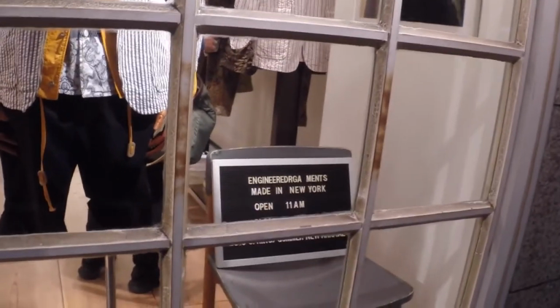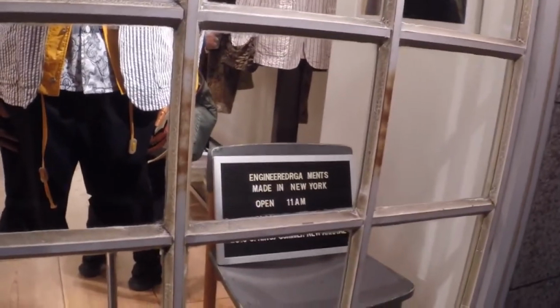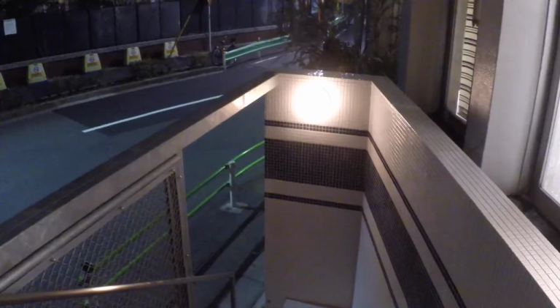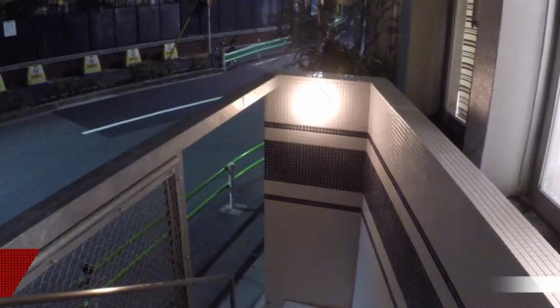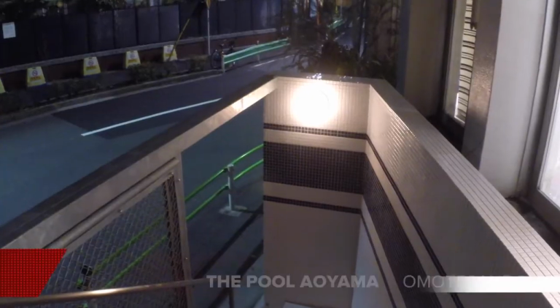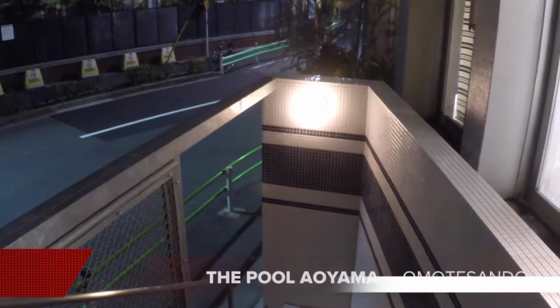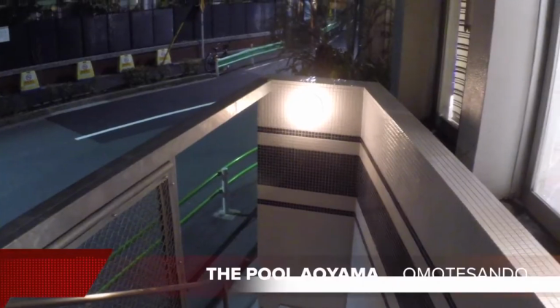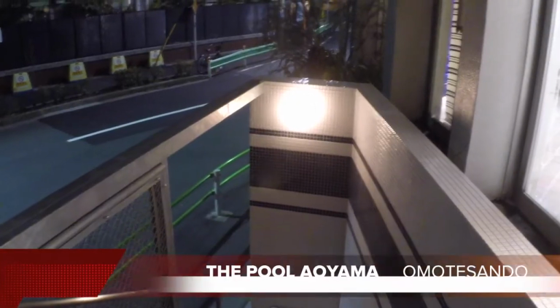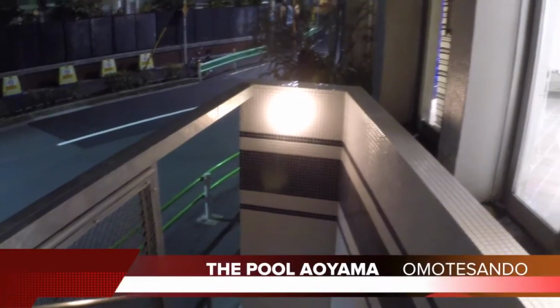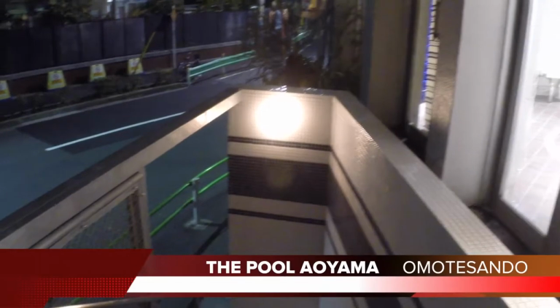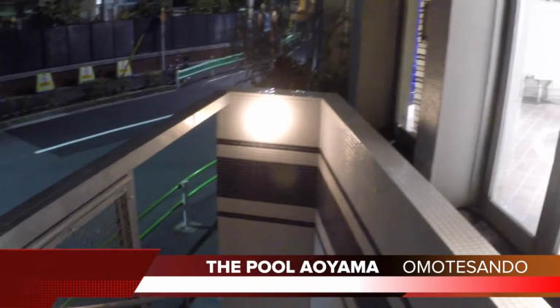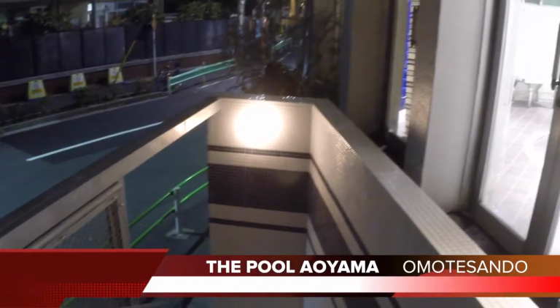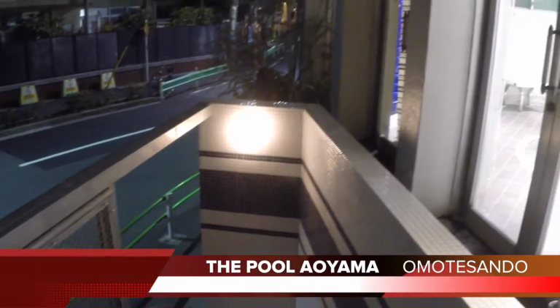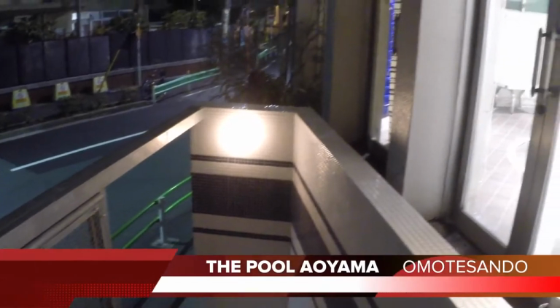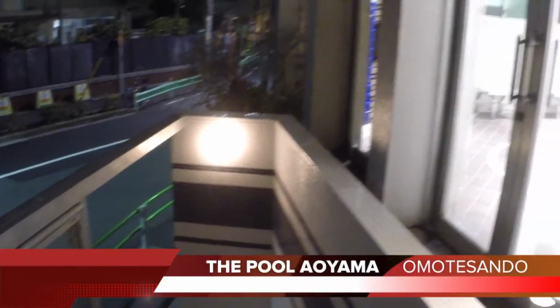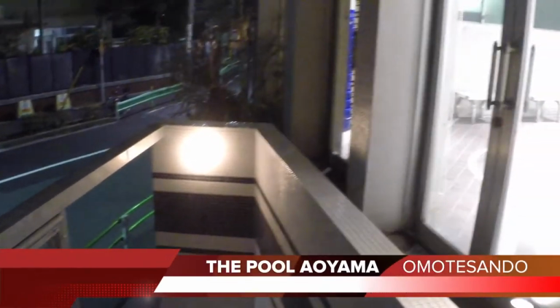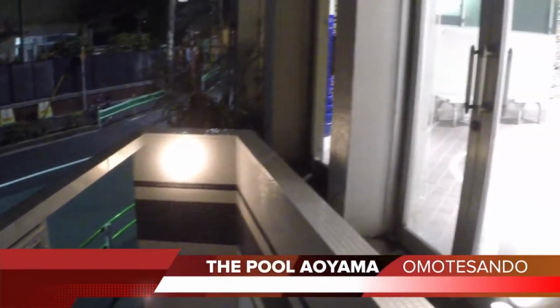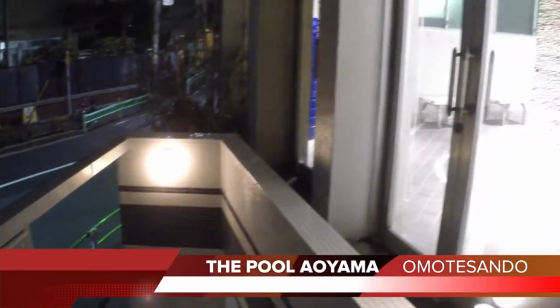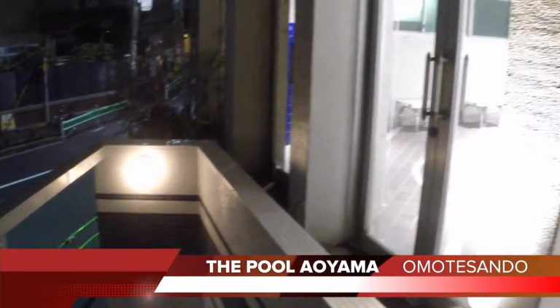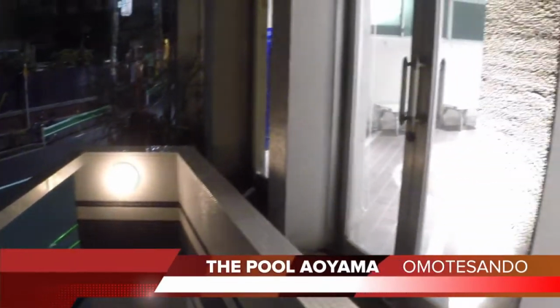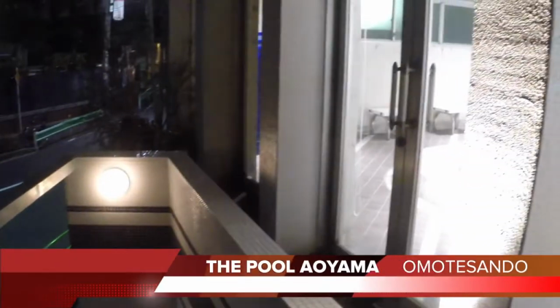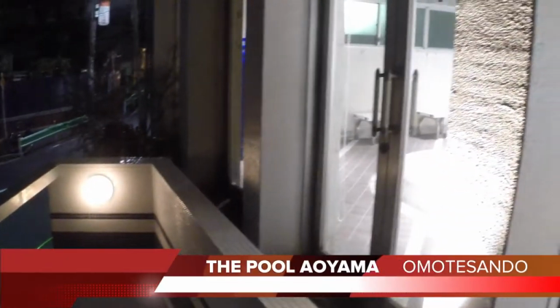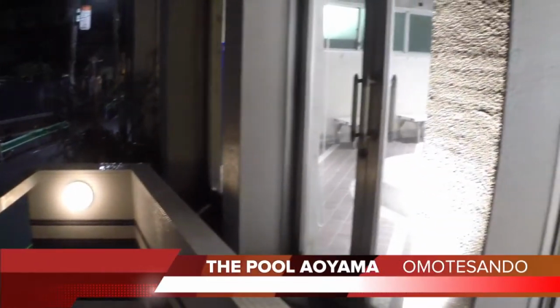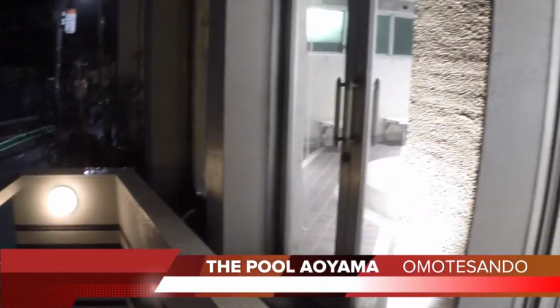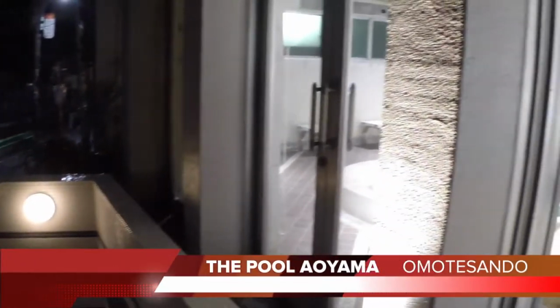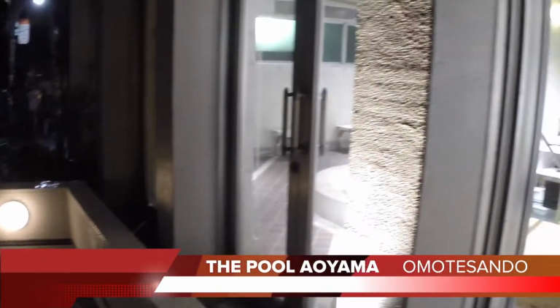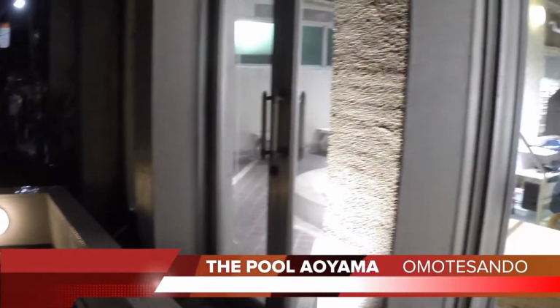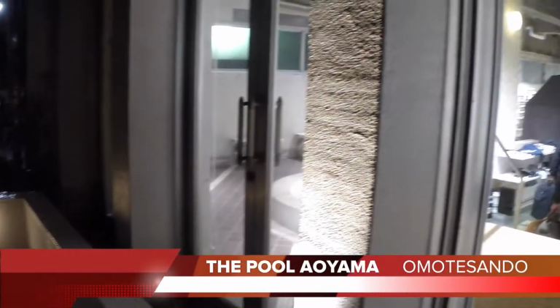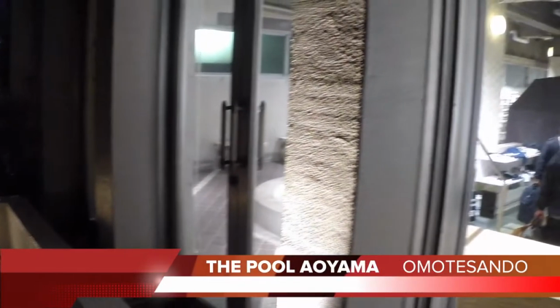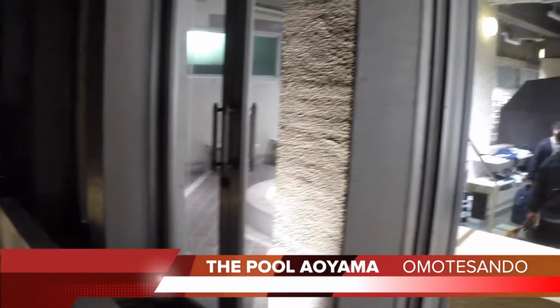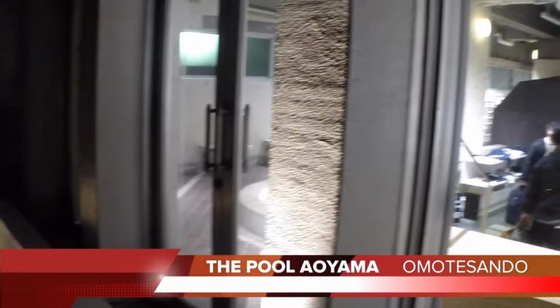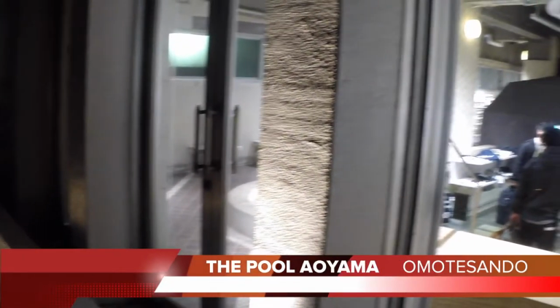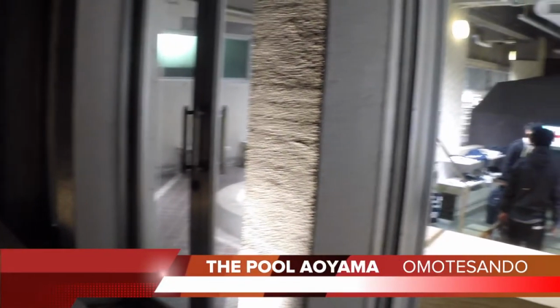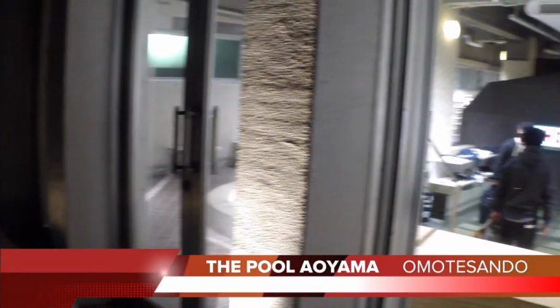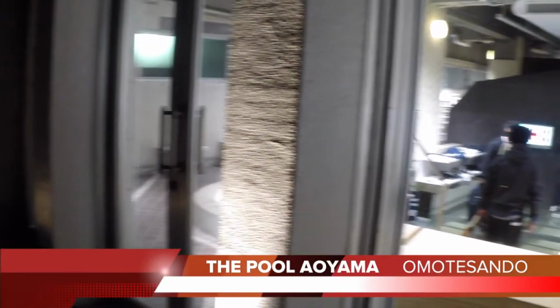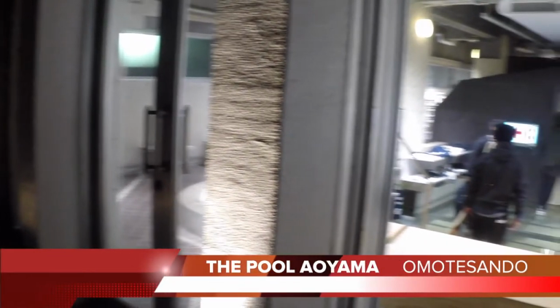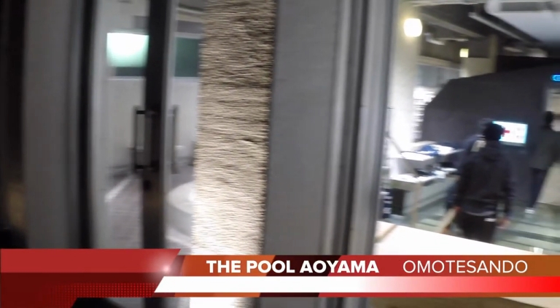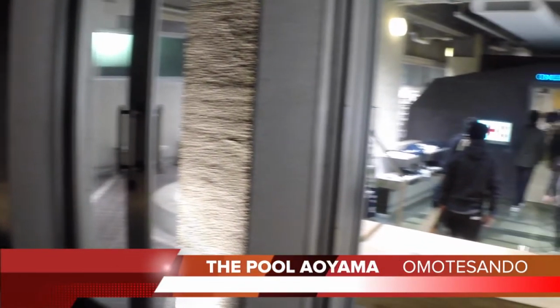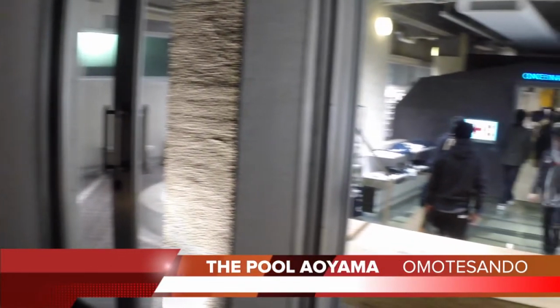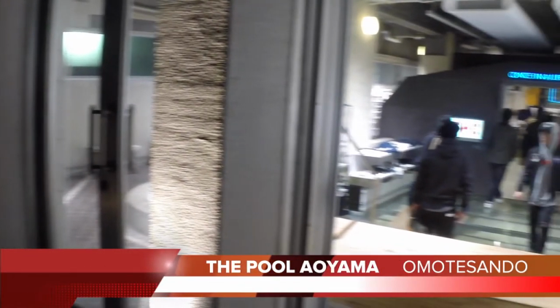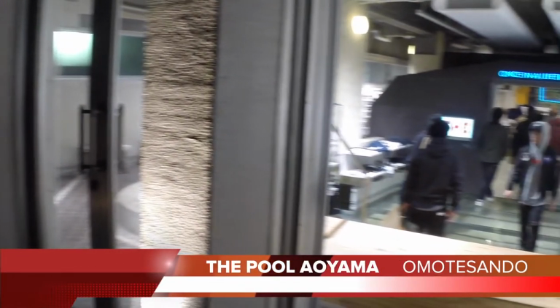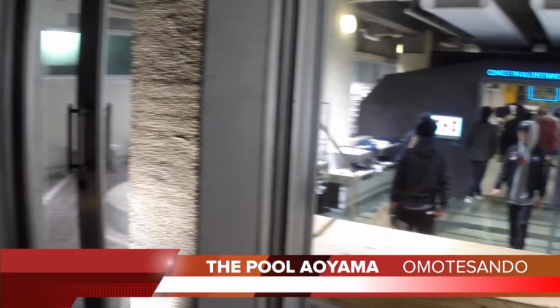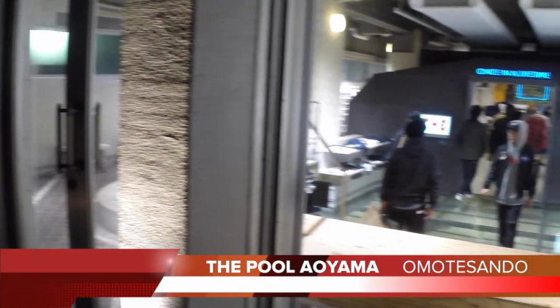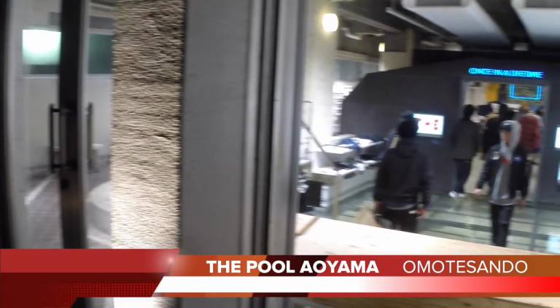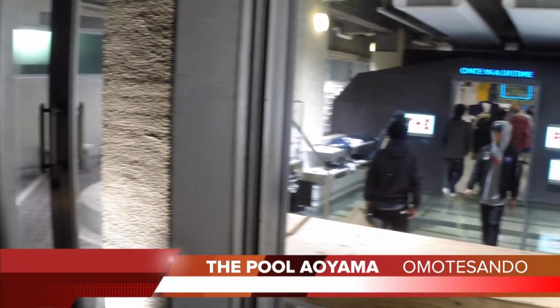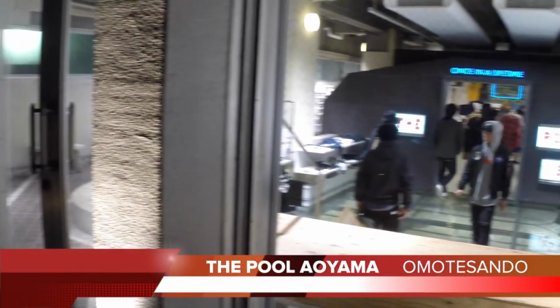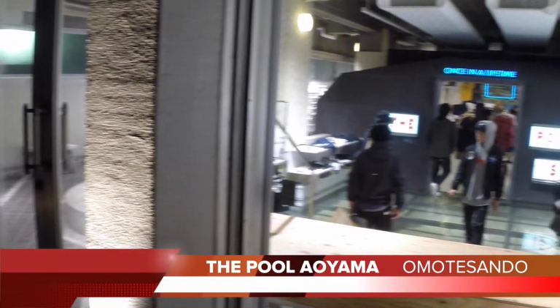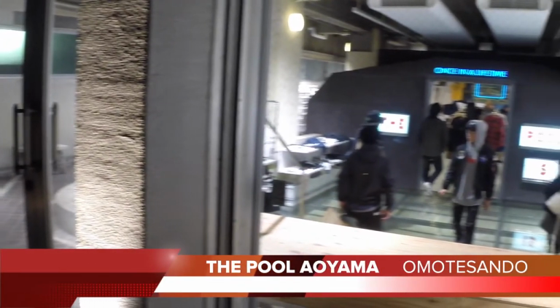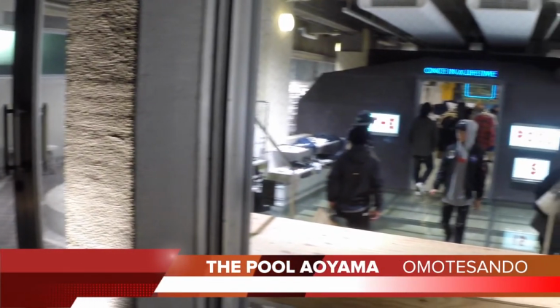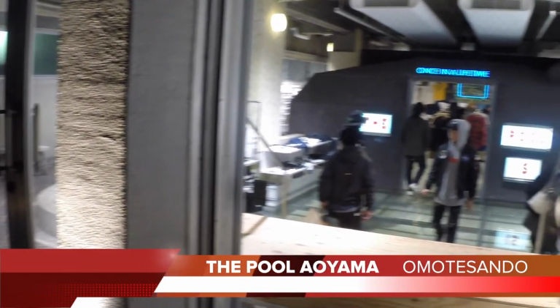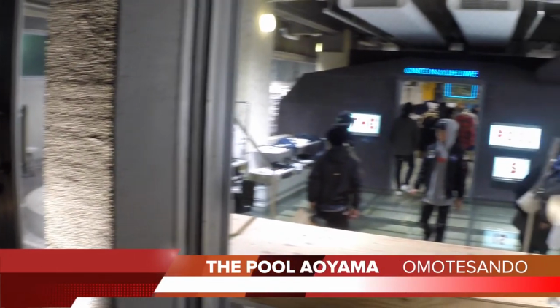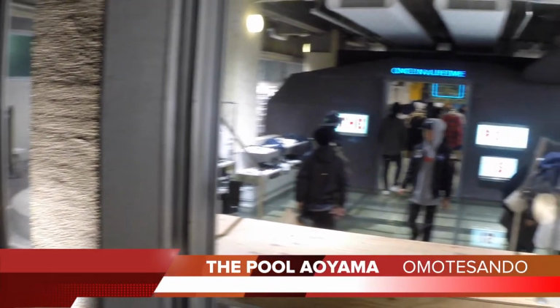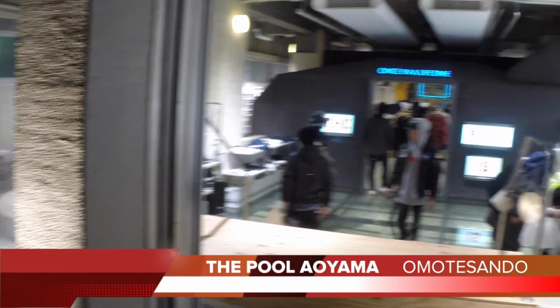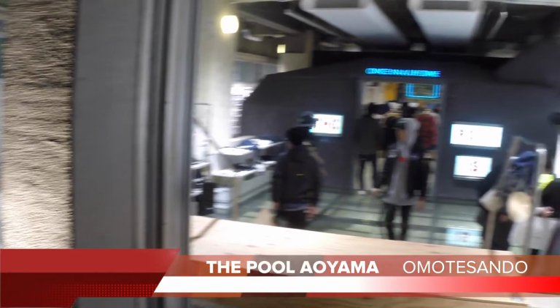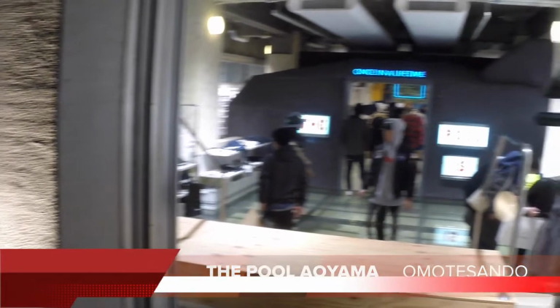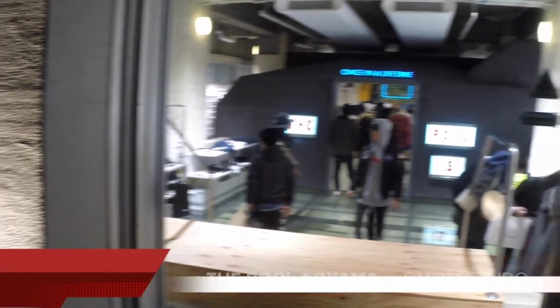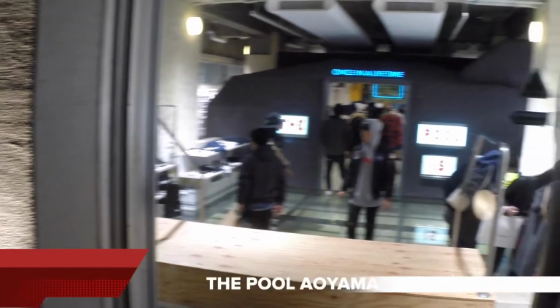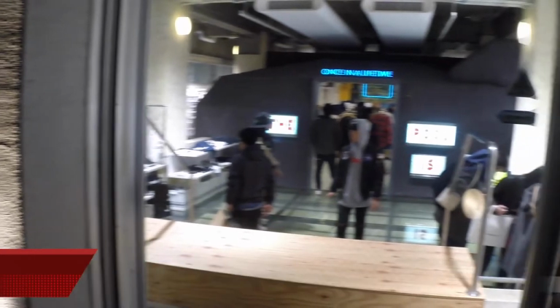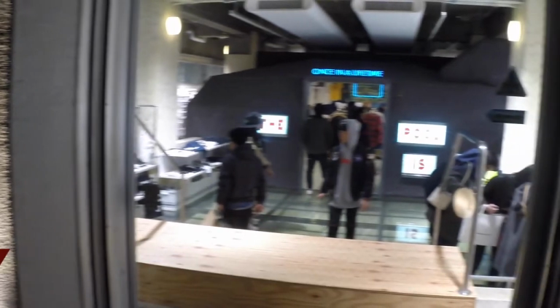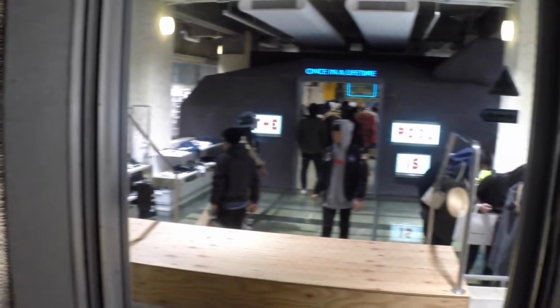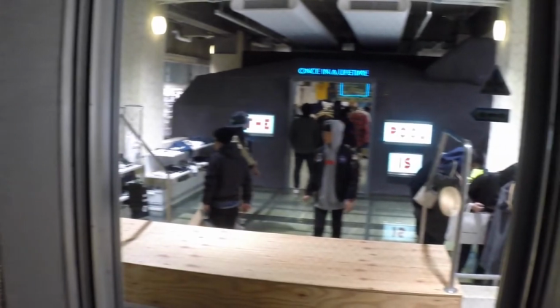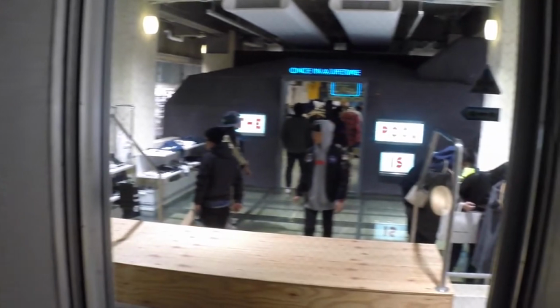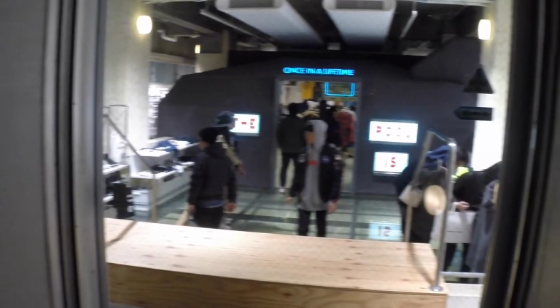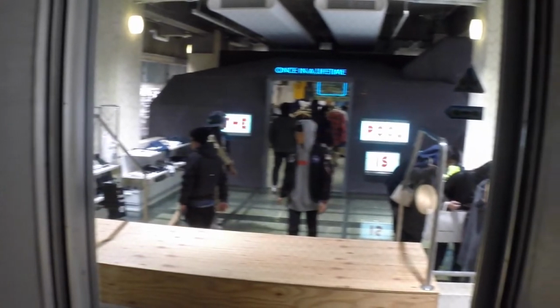They converted this old swimming pool into a fashion retail store called The Pool, by Hiroshi Fujiwara.